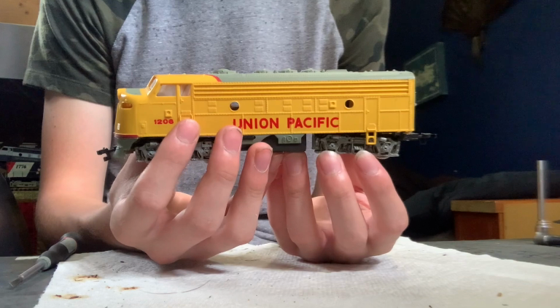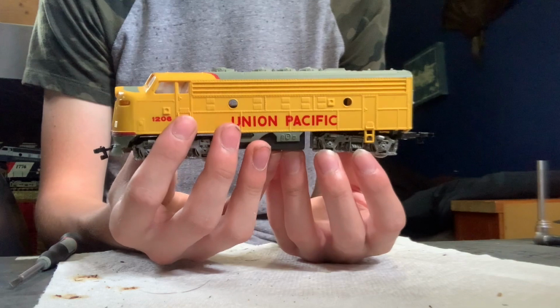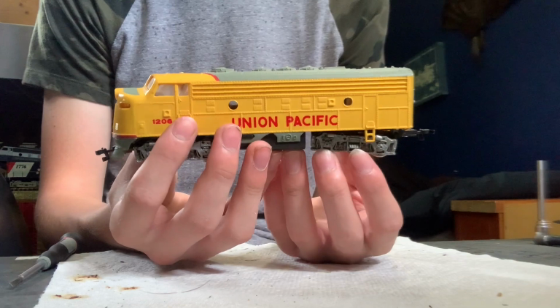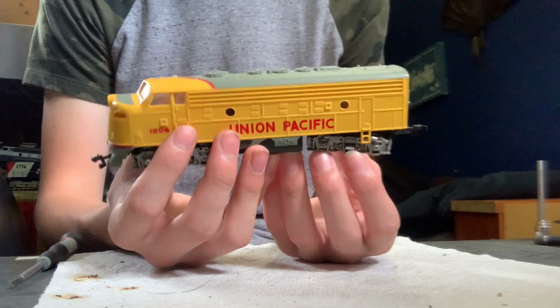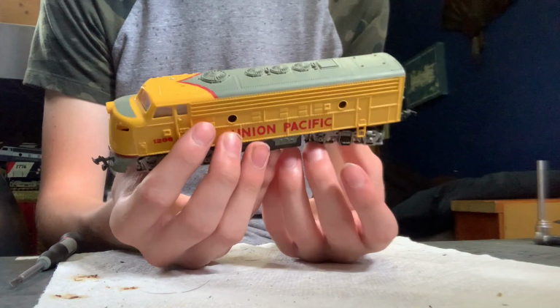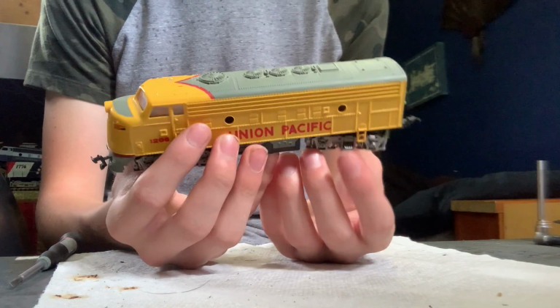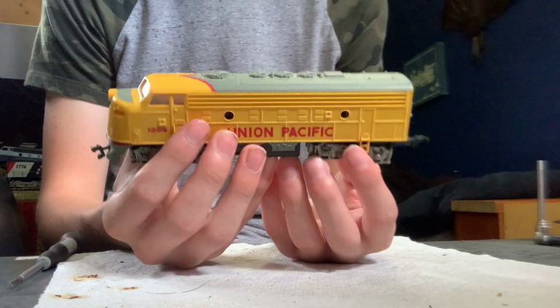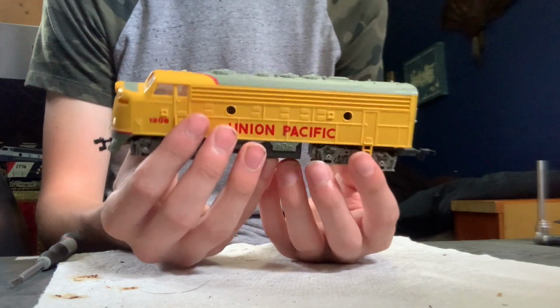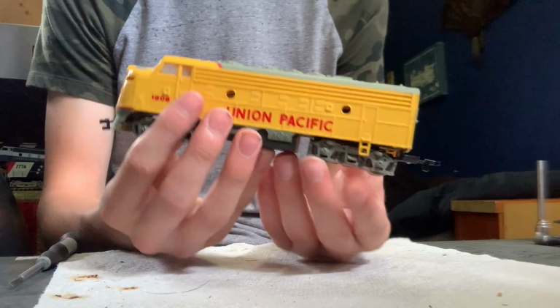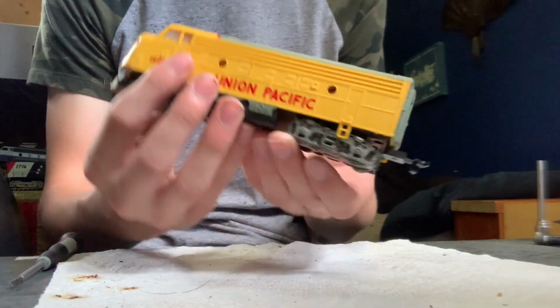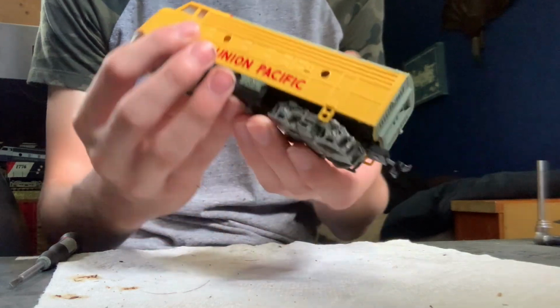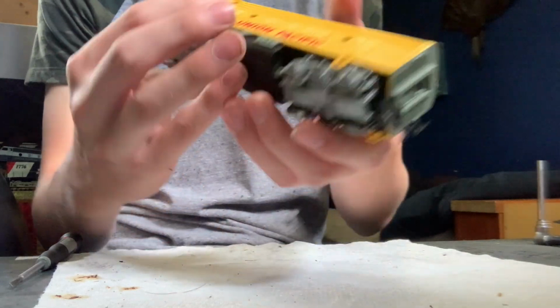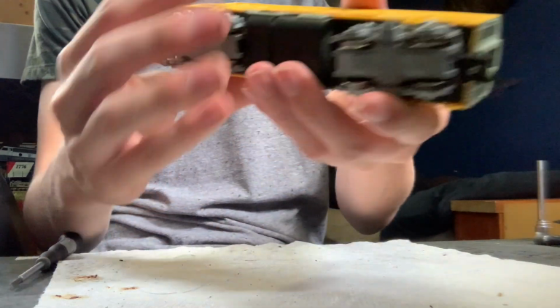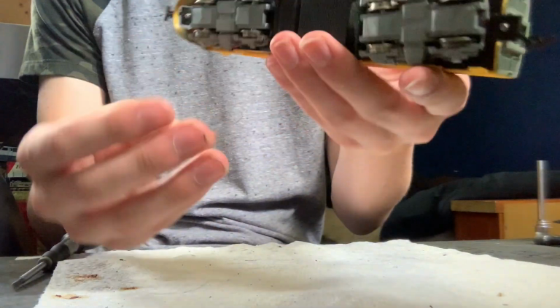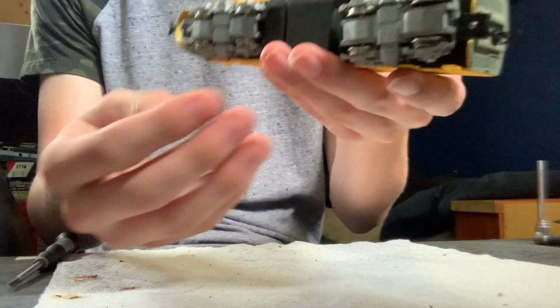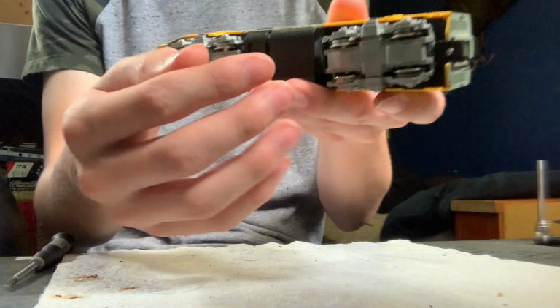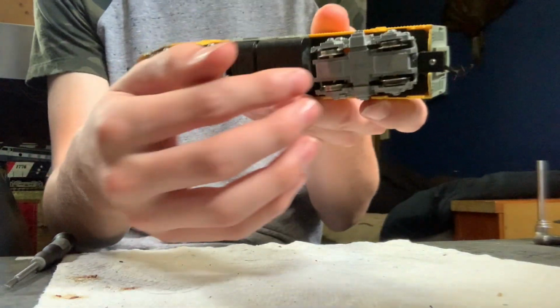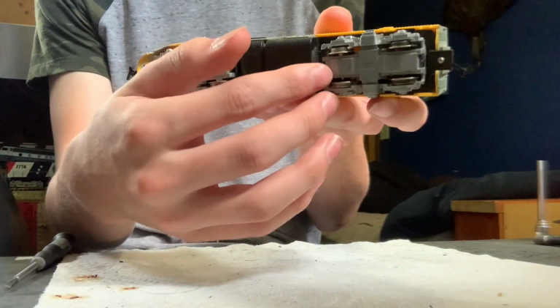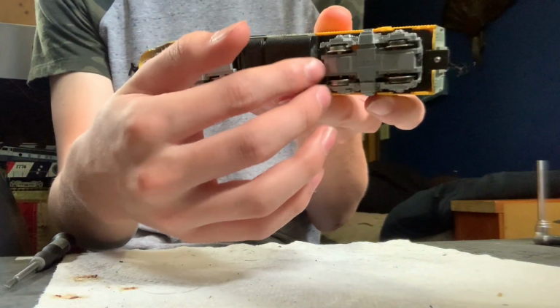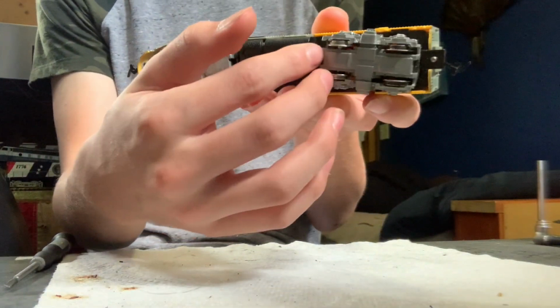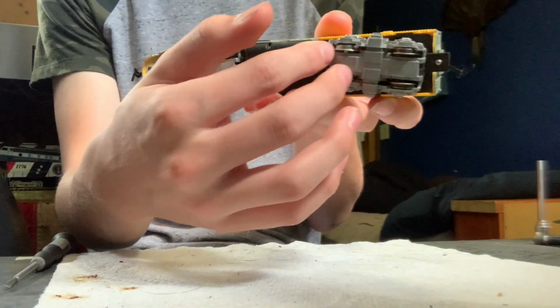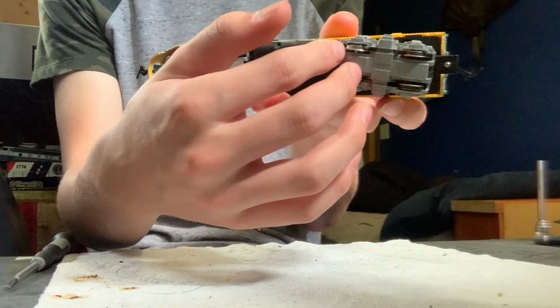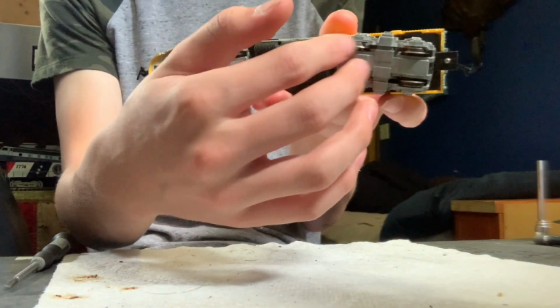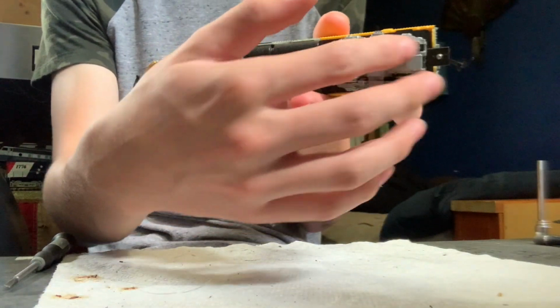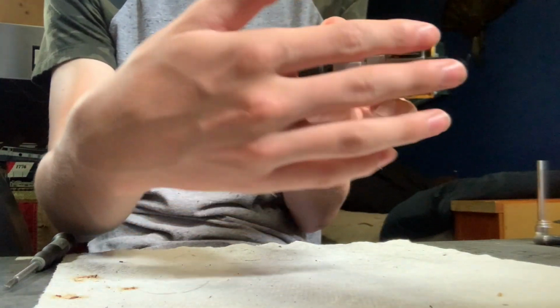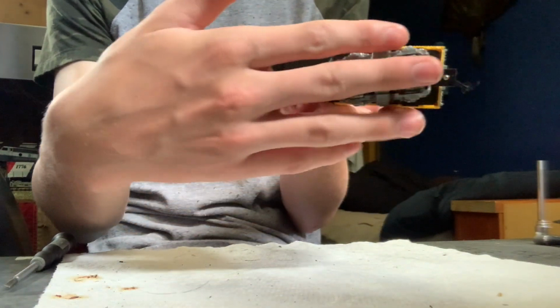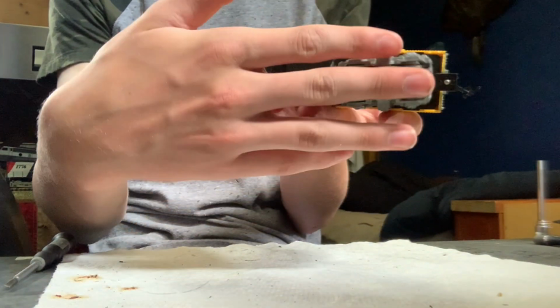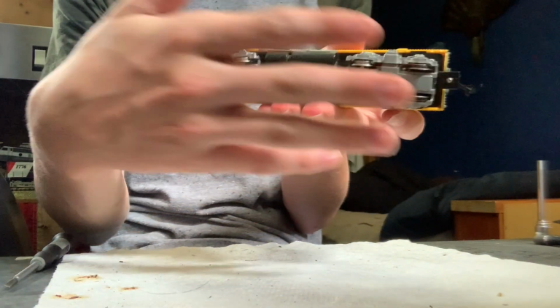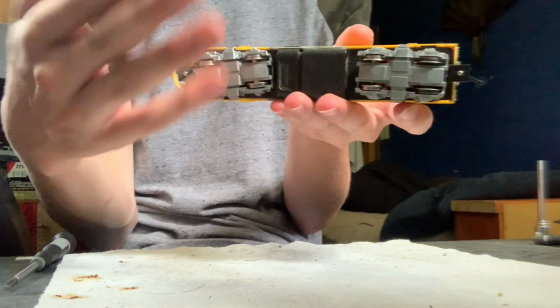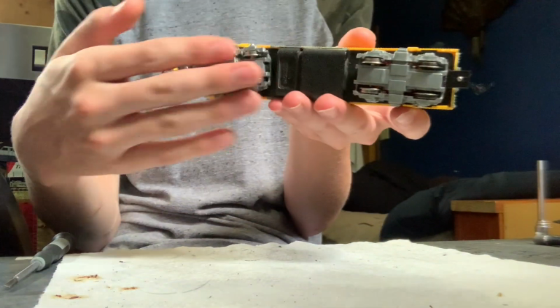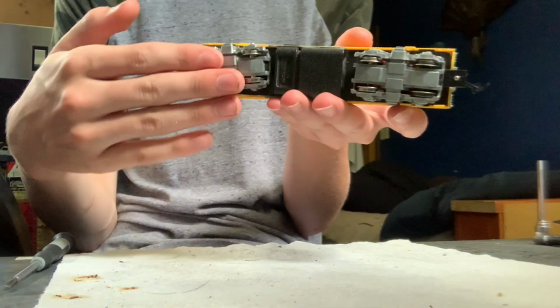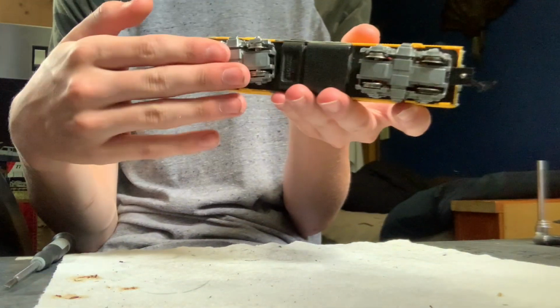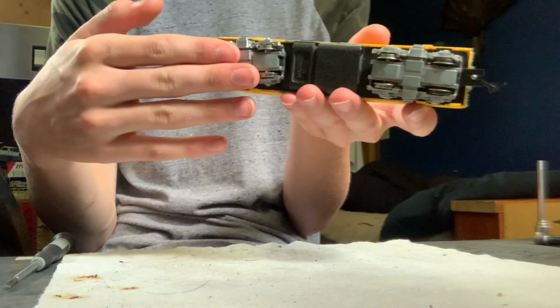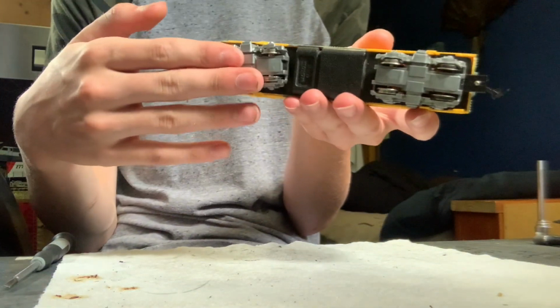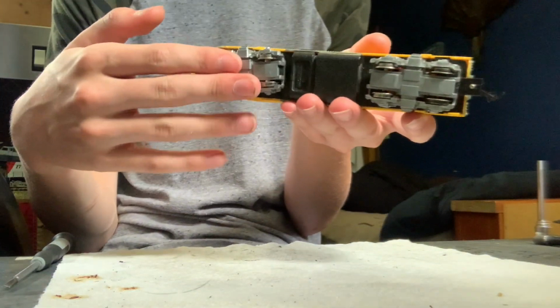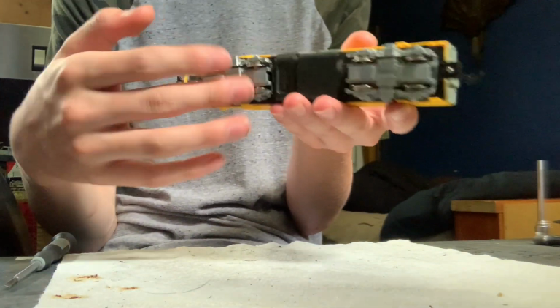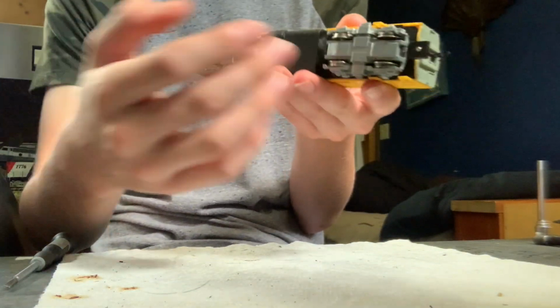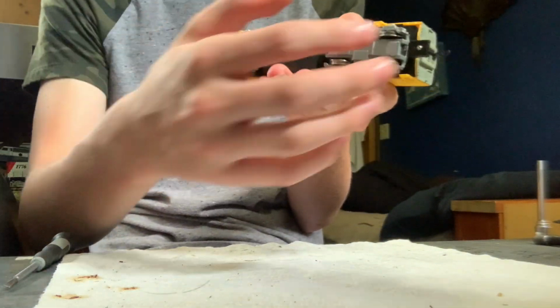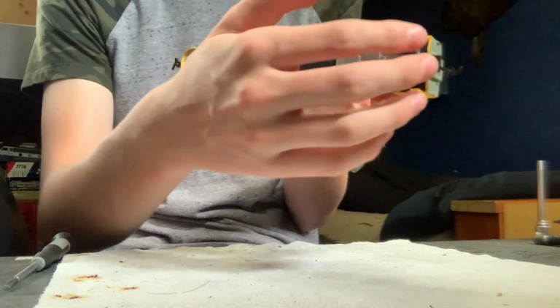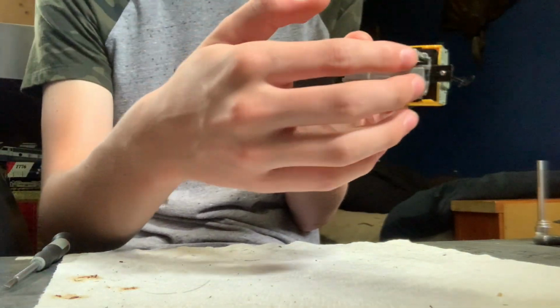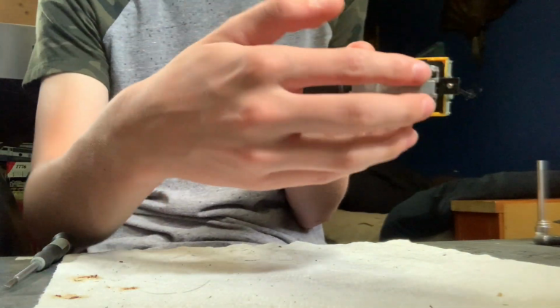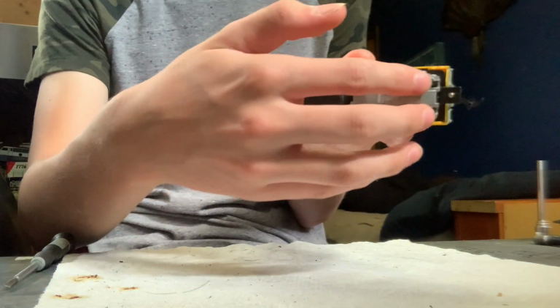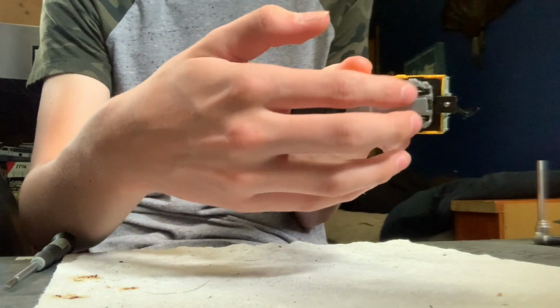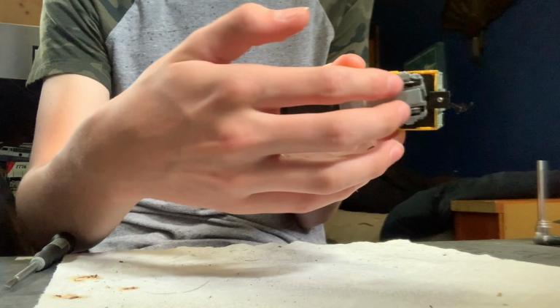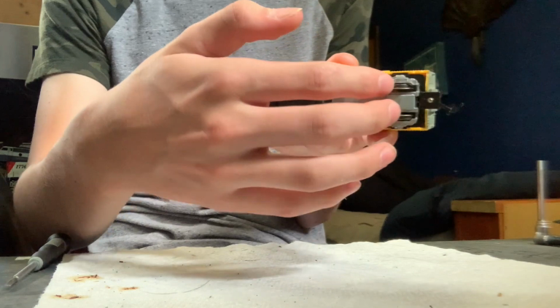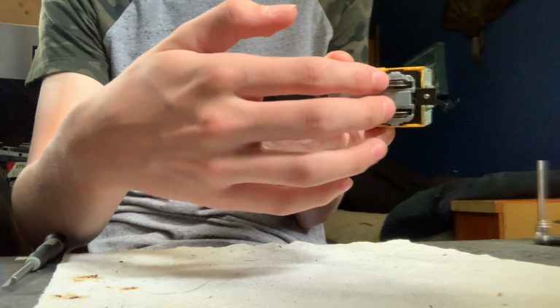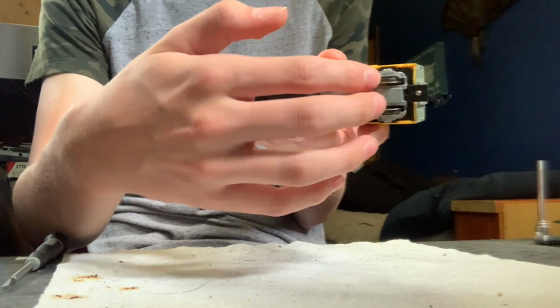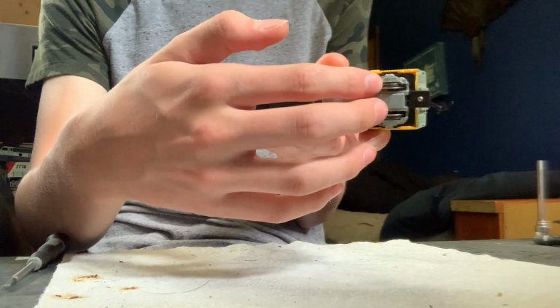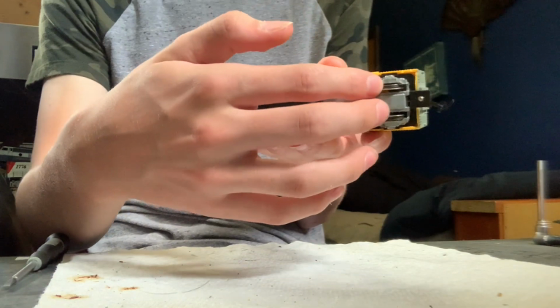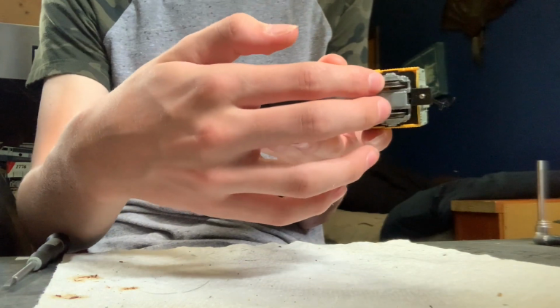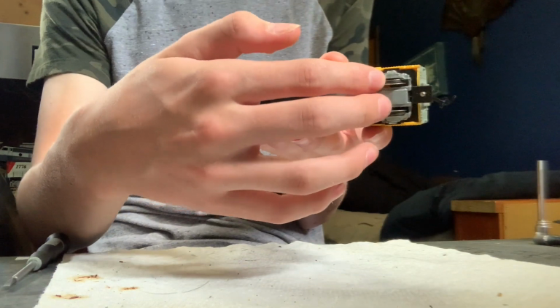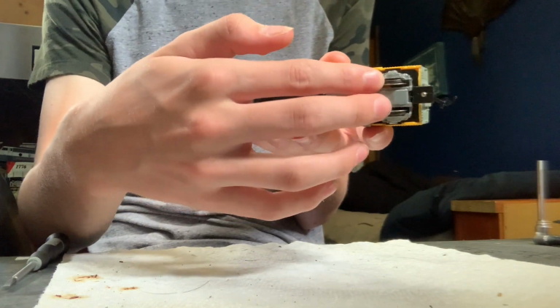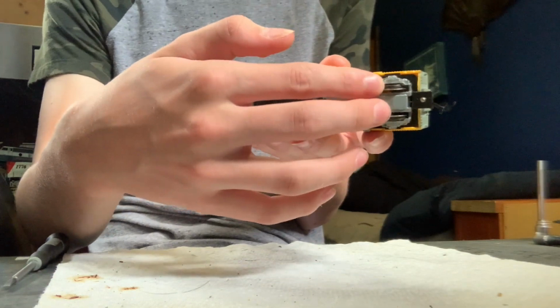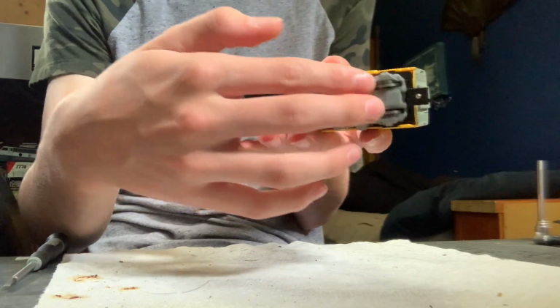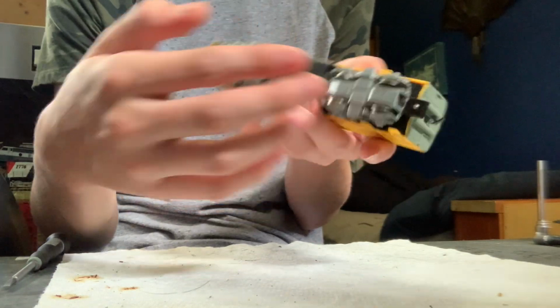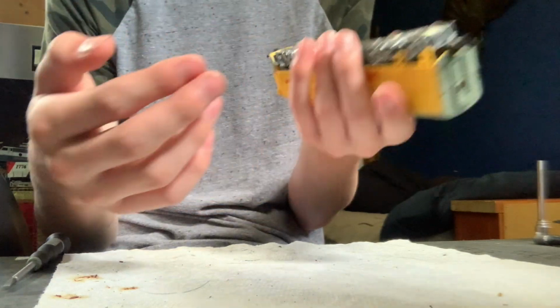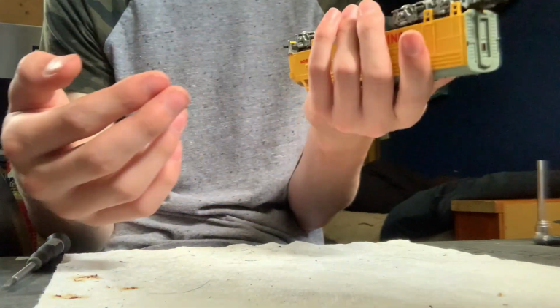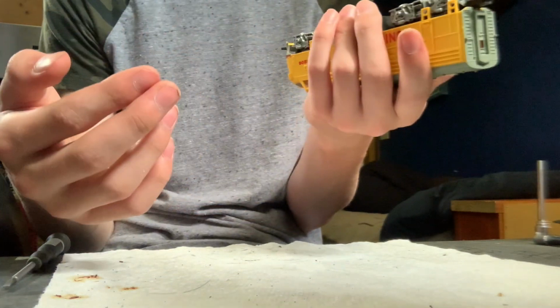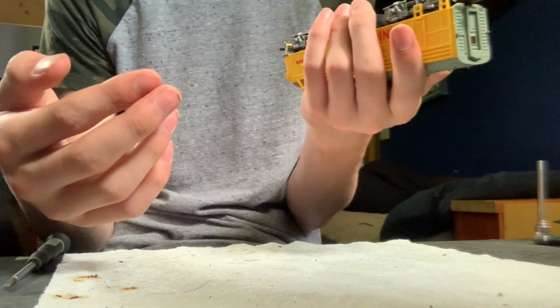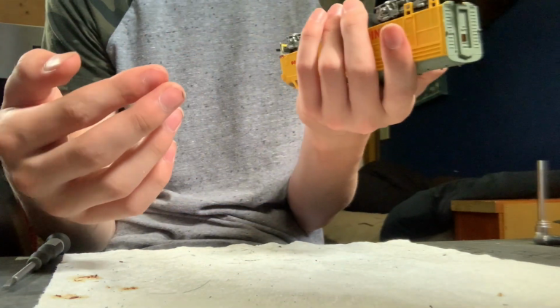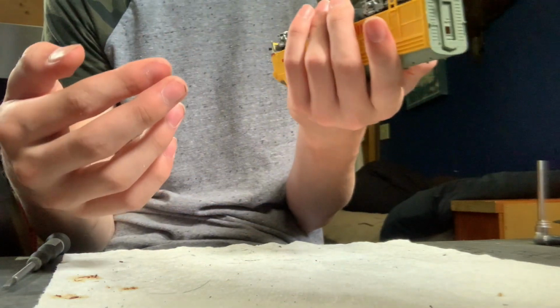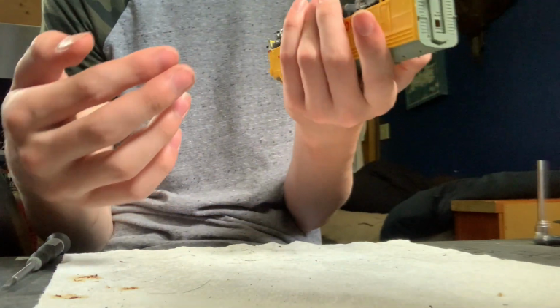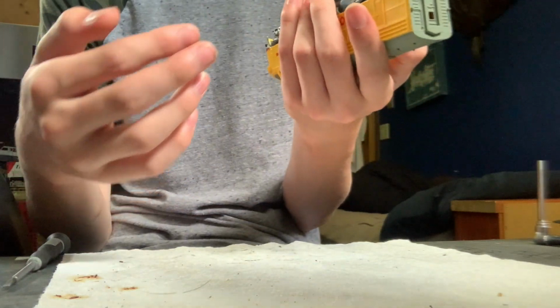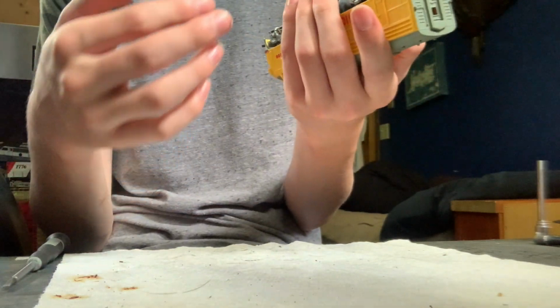It's one of the later ones that has the back wheel pickup, so it has all-wheel pickup — except these wheels have traction tires on them, so they don't pick up any power.